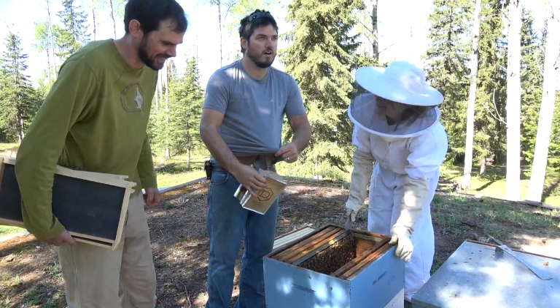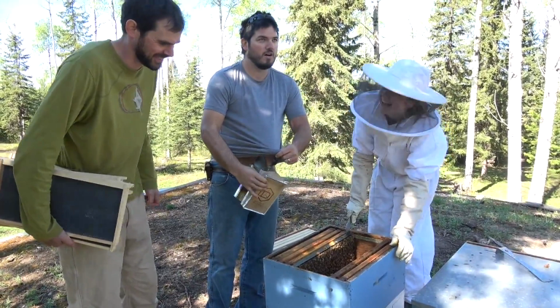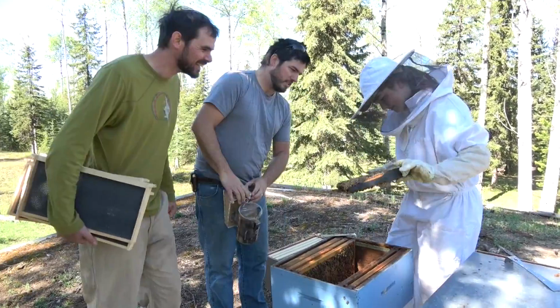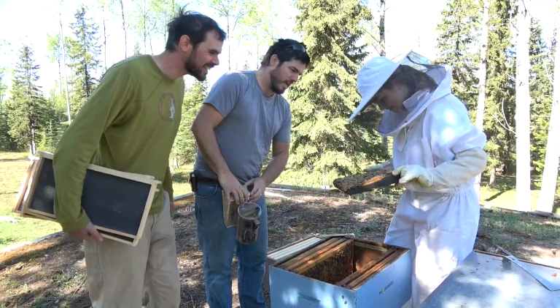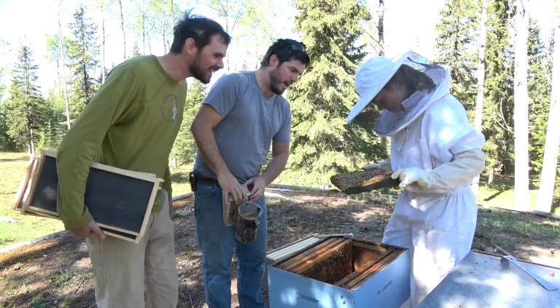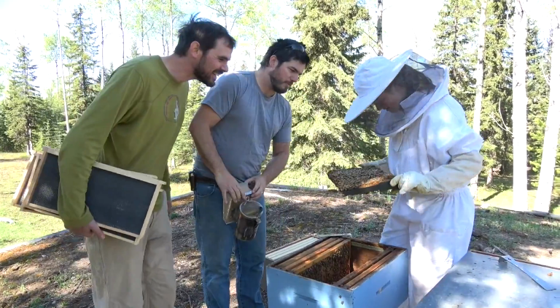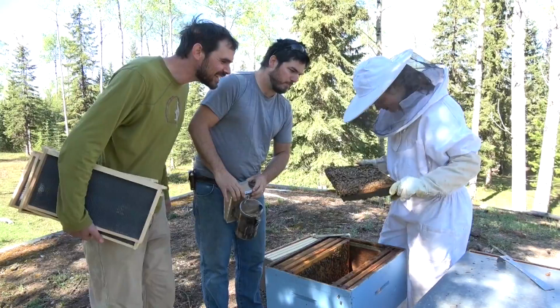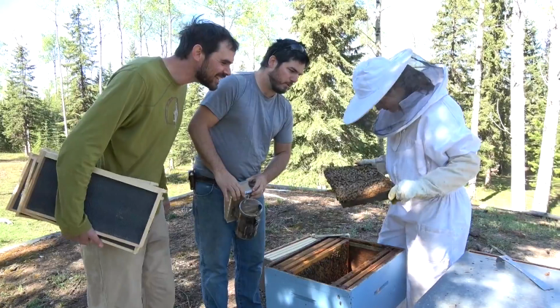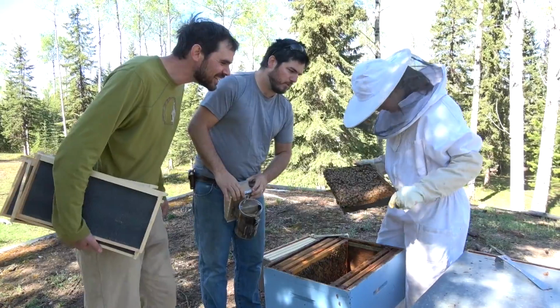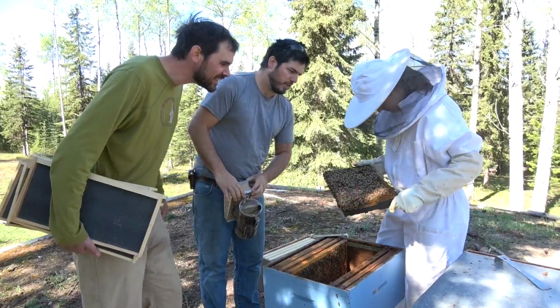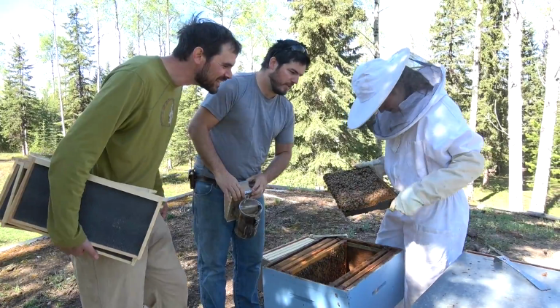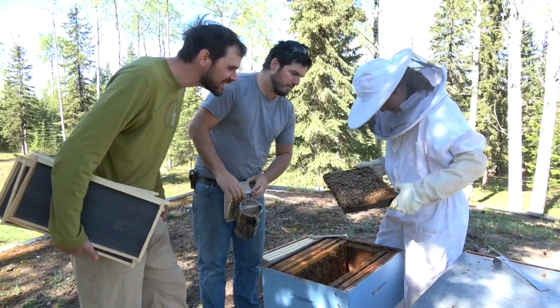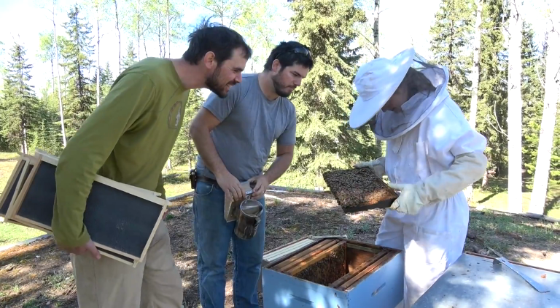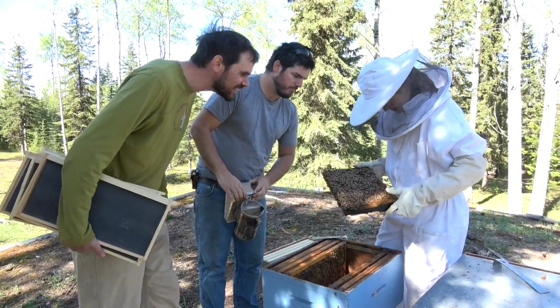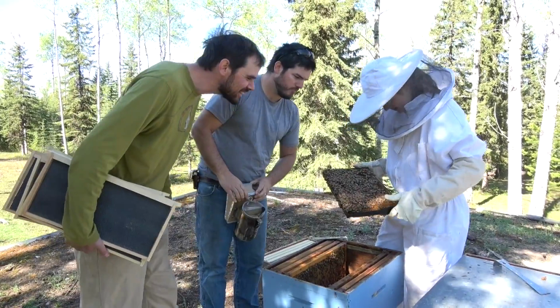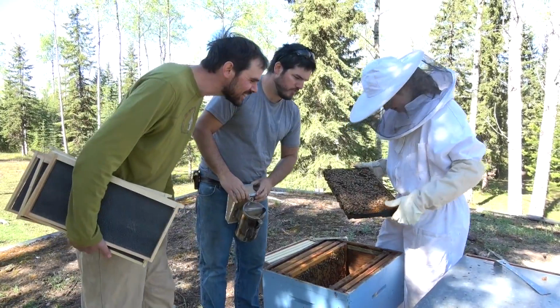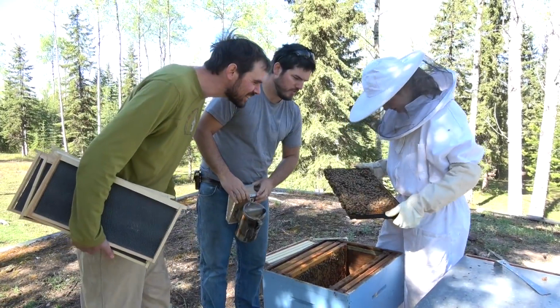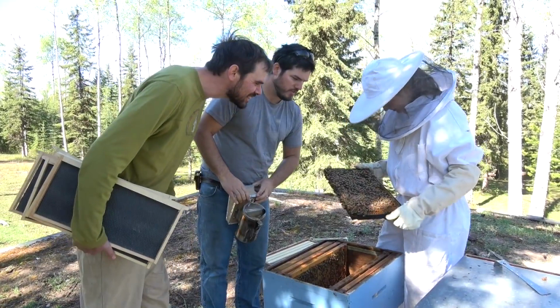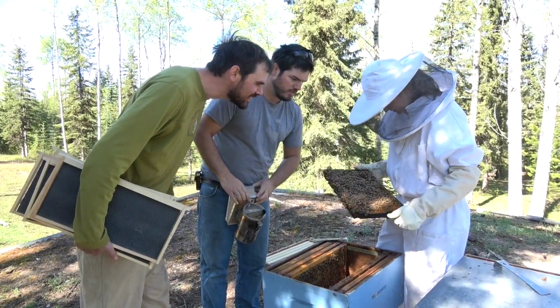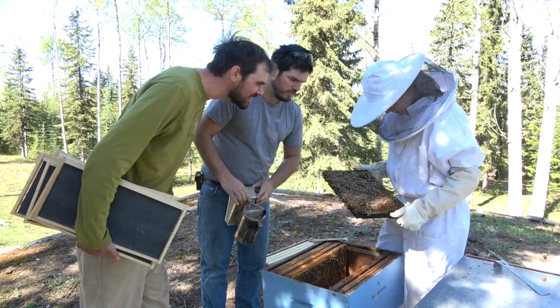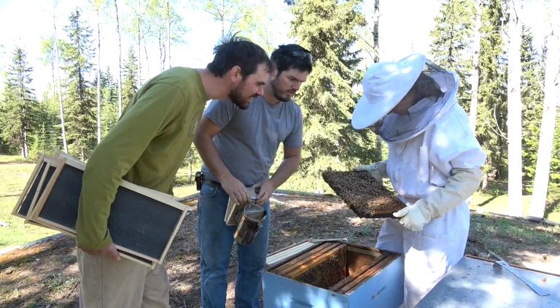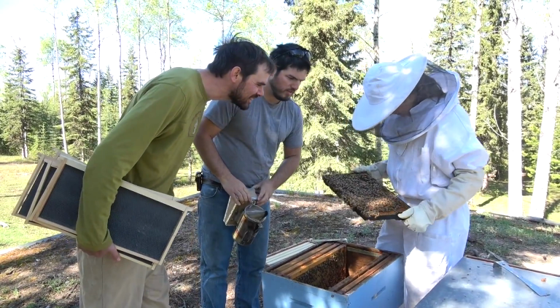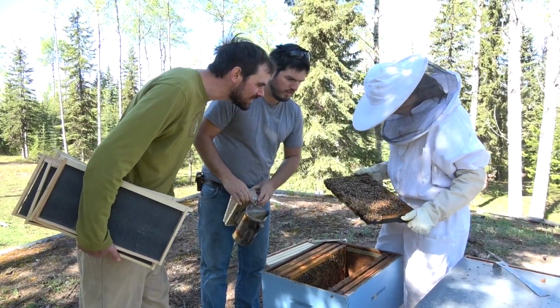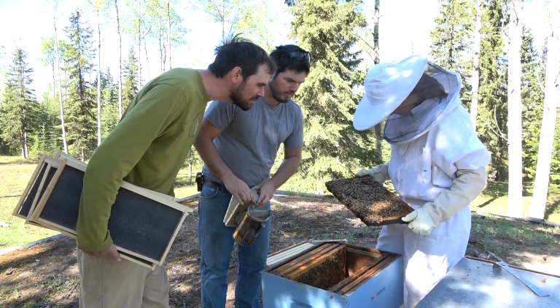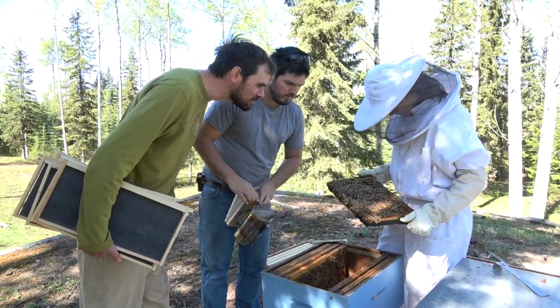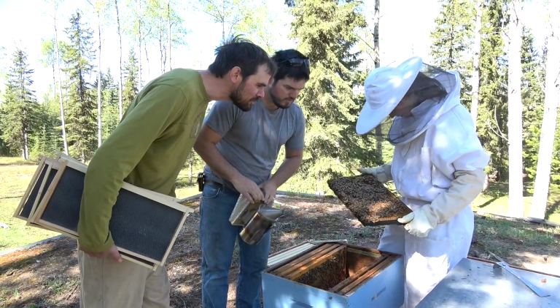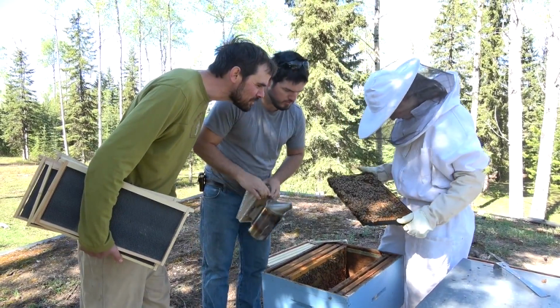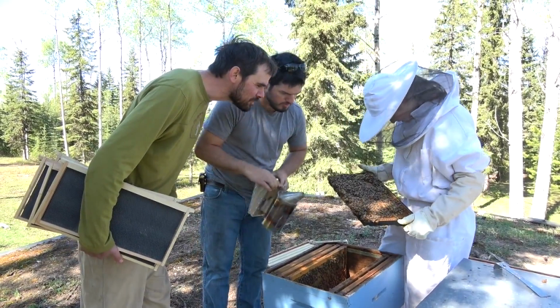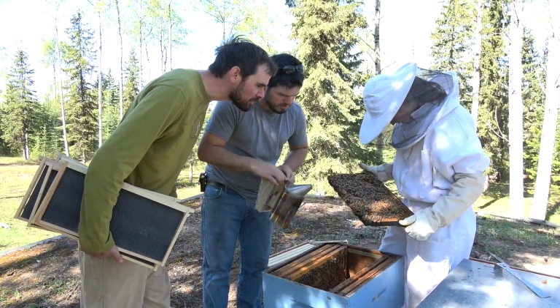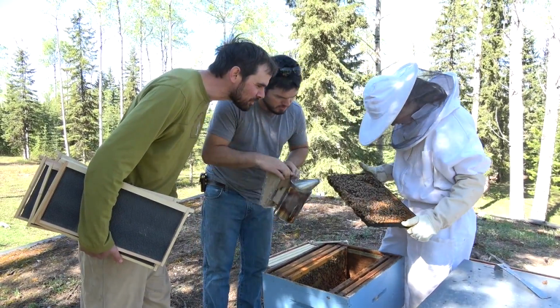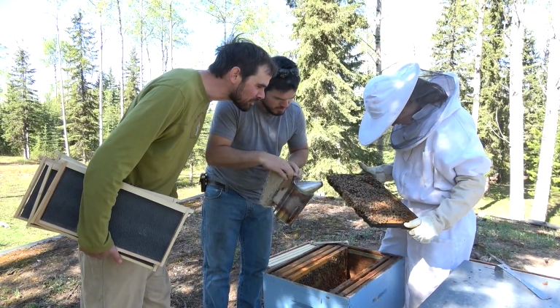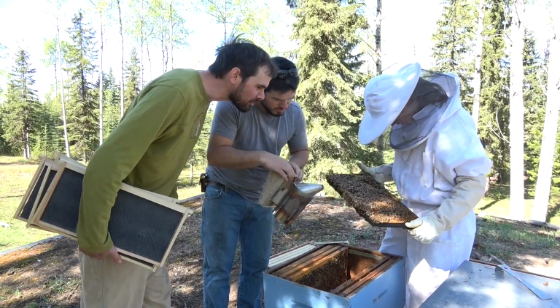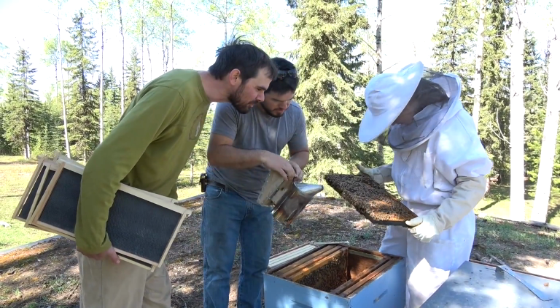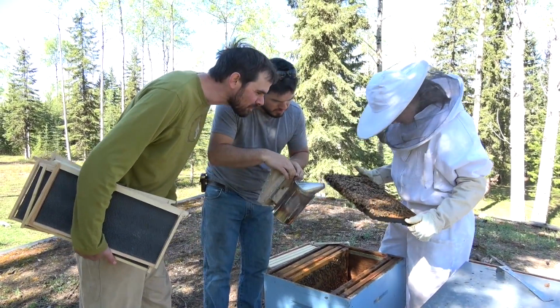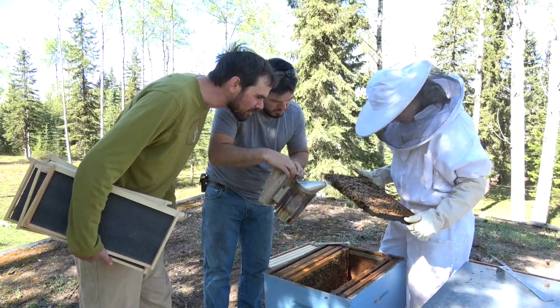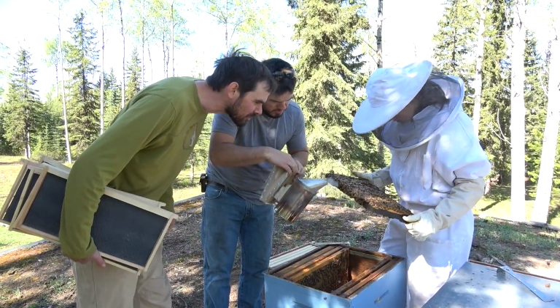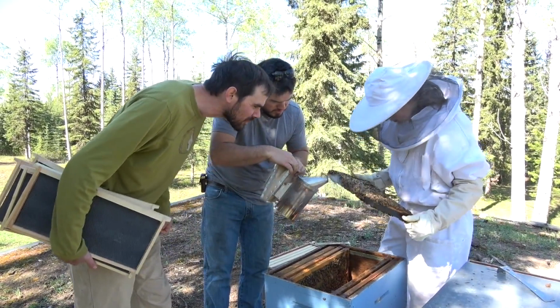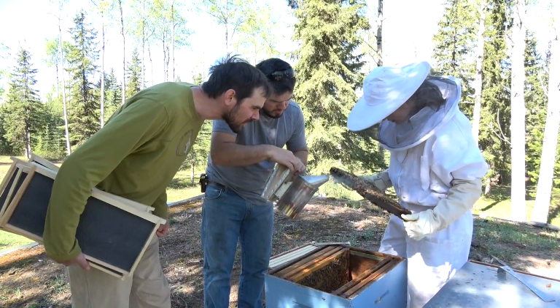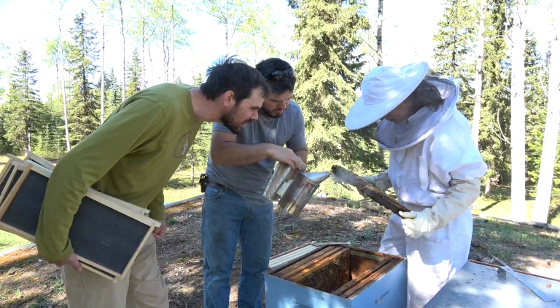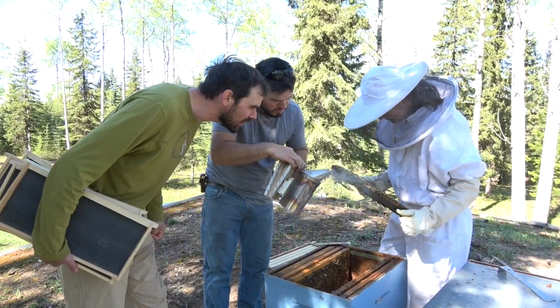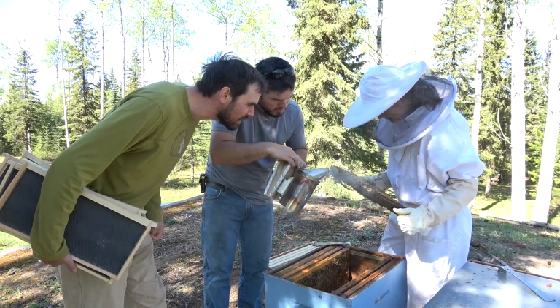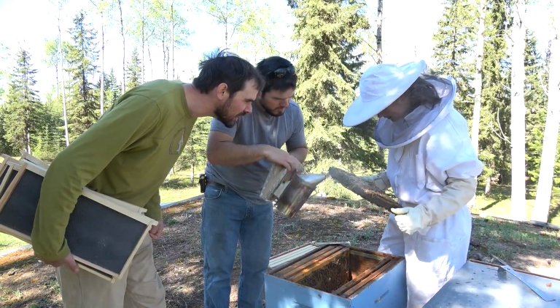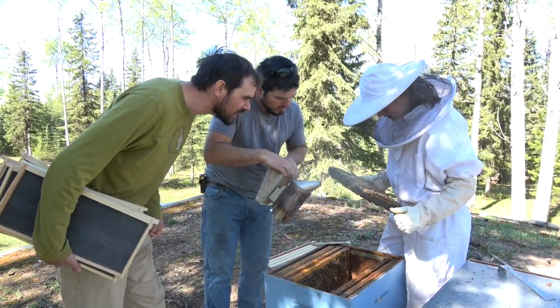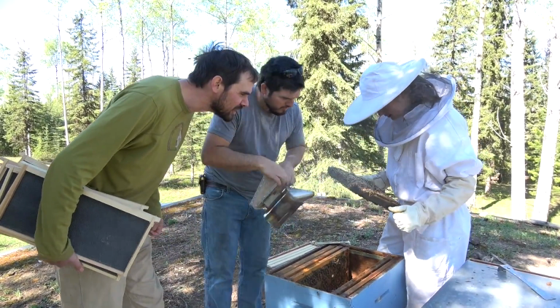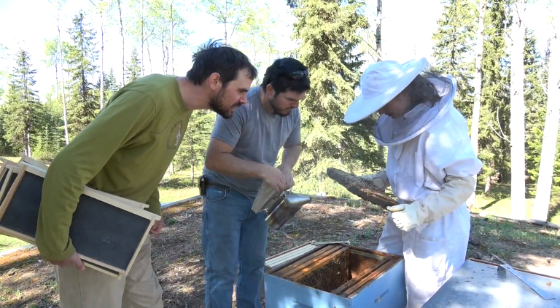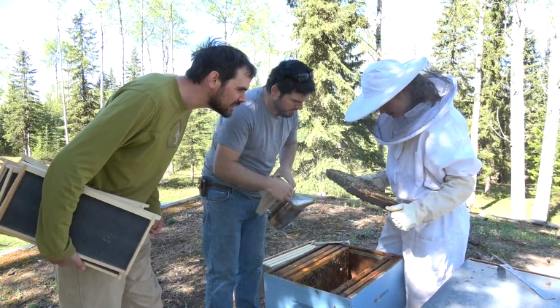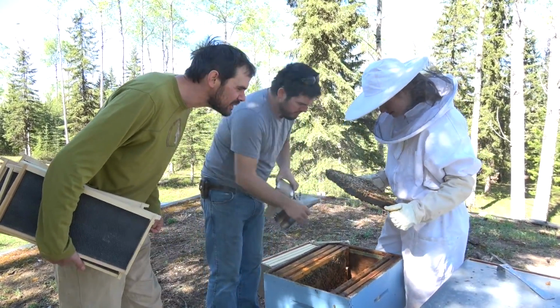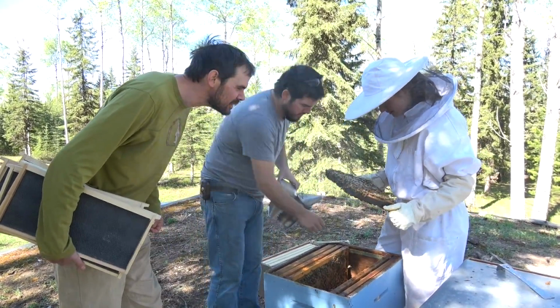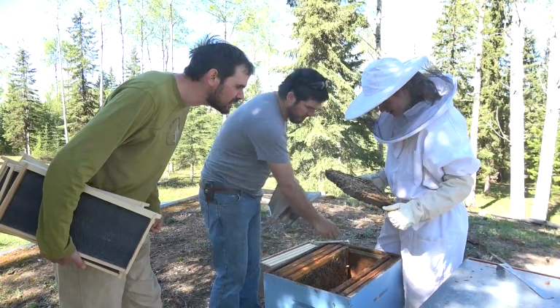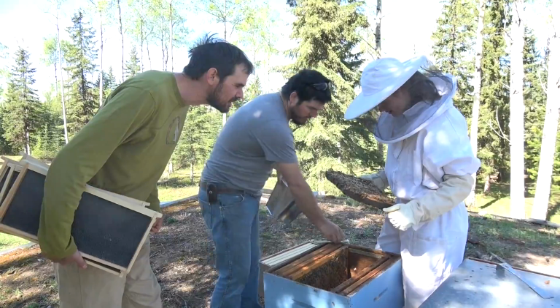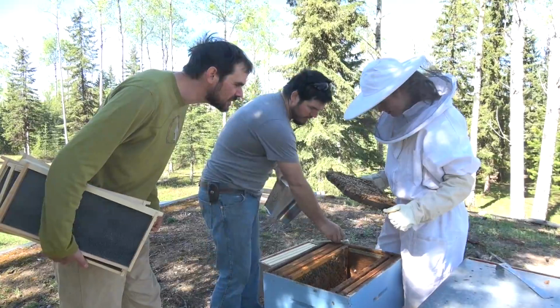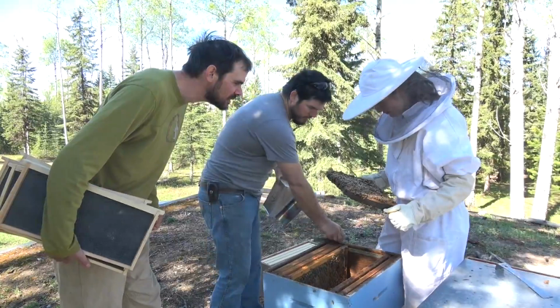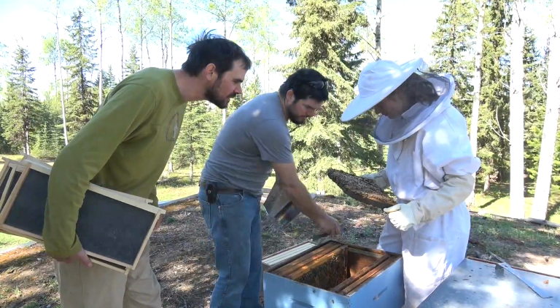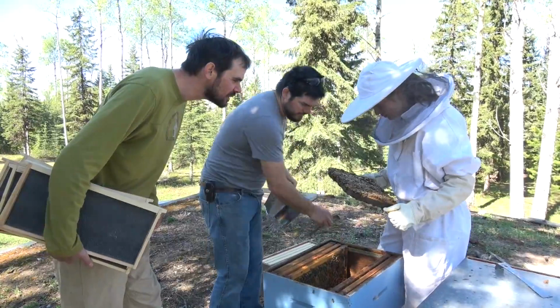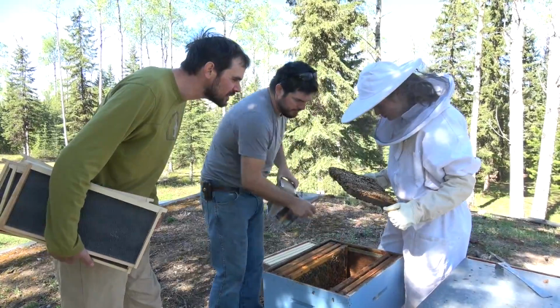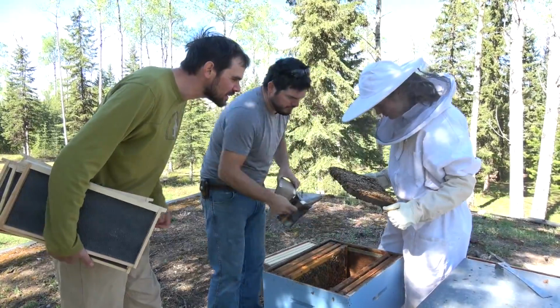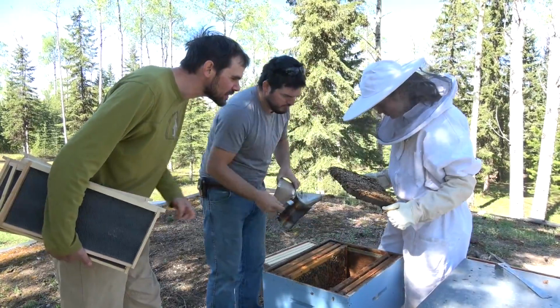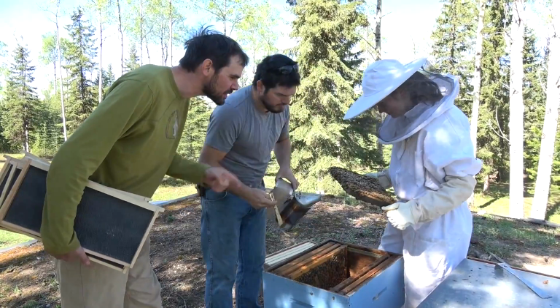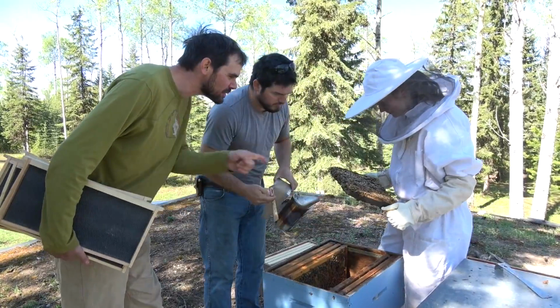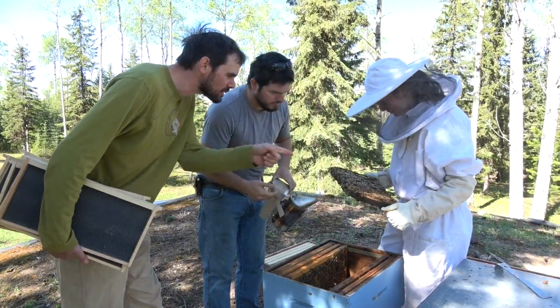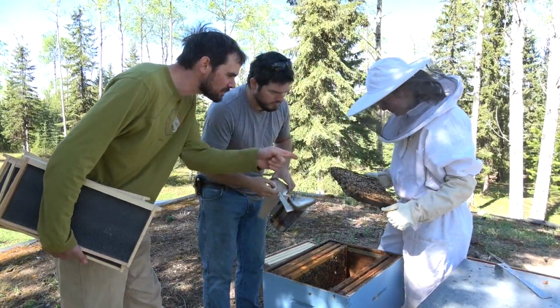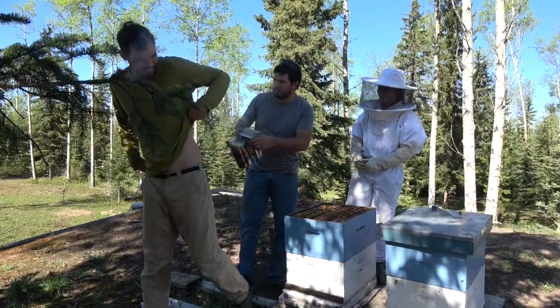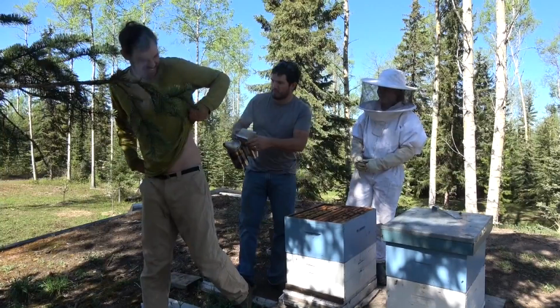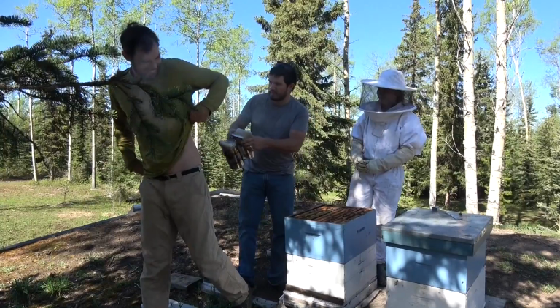That's a capped brood, hey? Yeah that's good because that means they'll be ready. Swarm cell right down there. Yep. We can take that off. There's two of them.